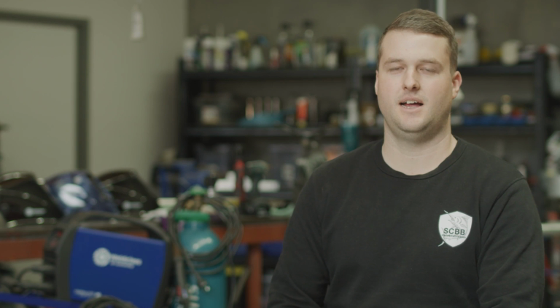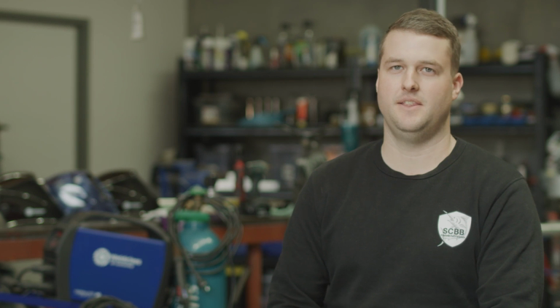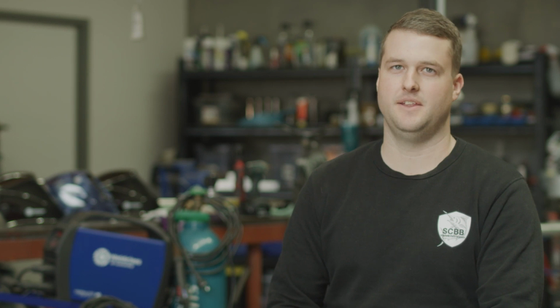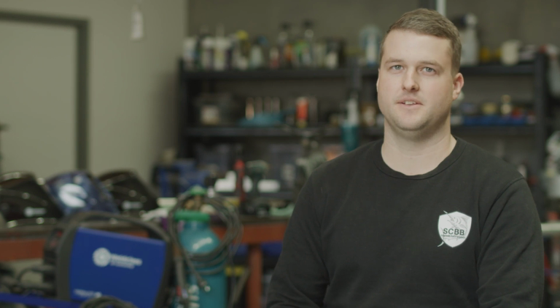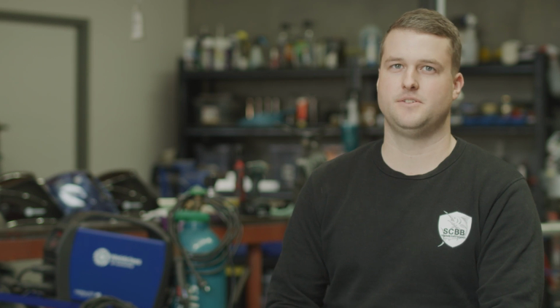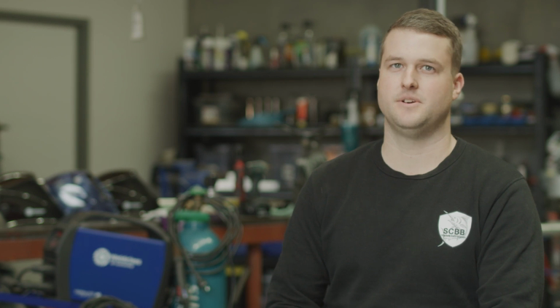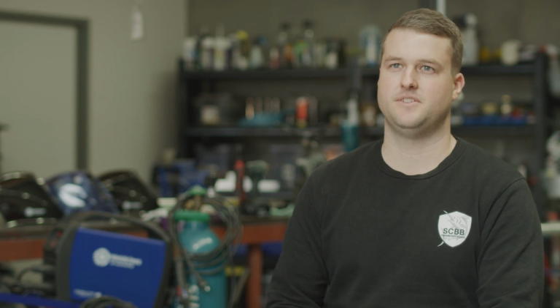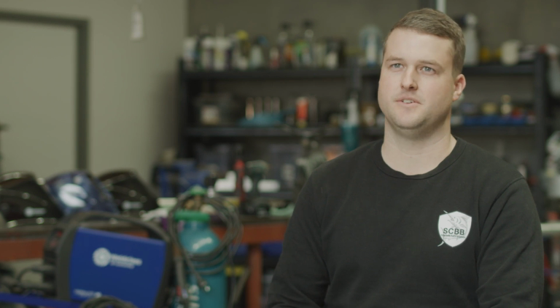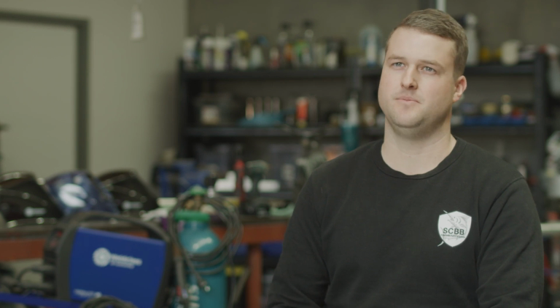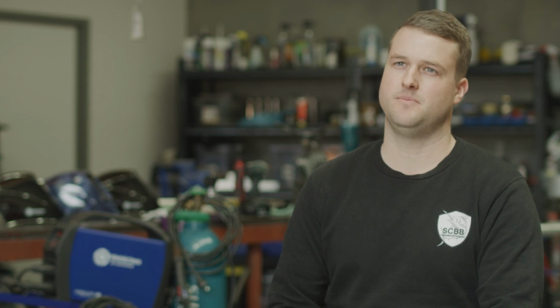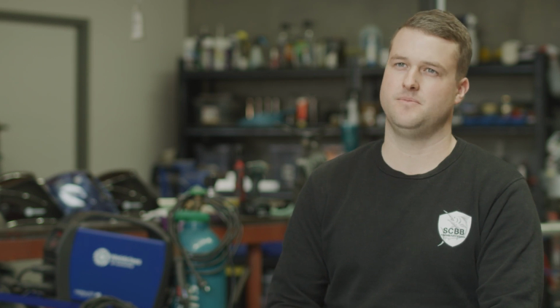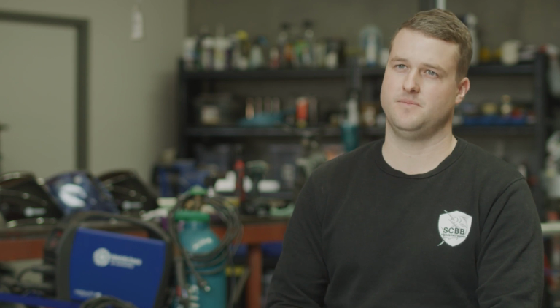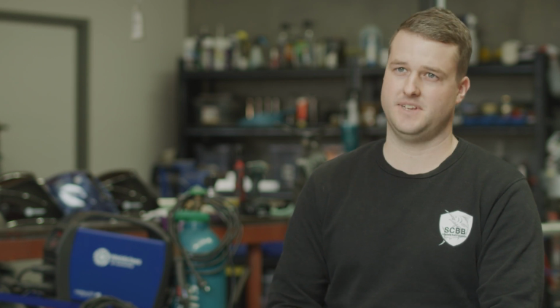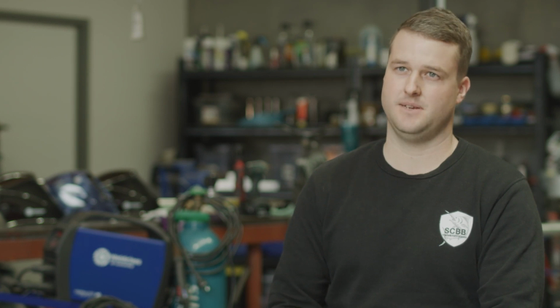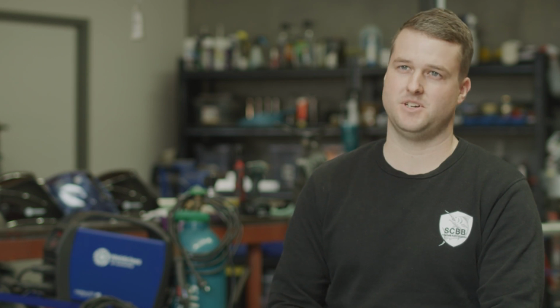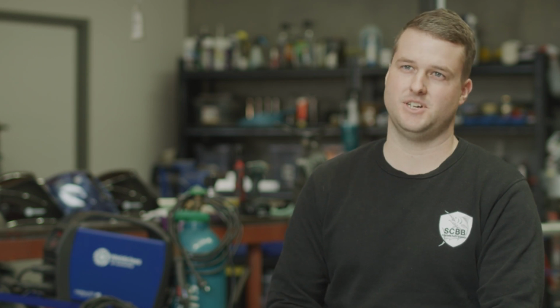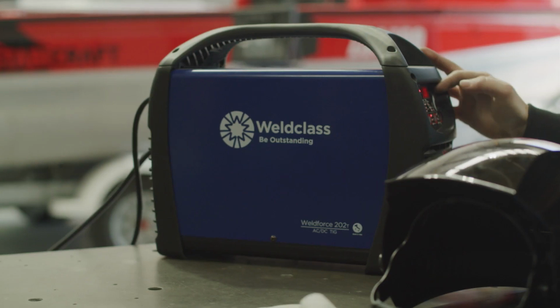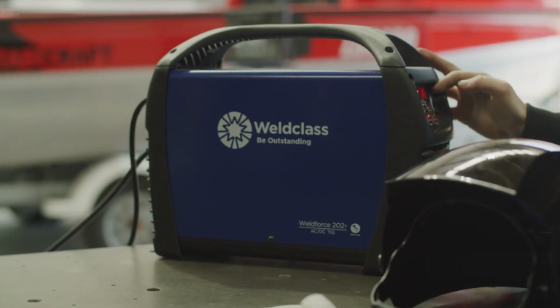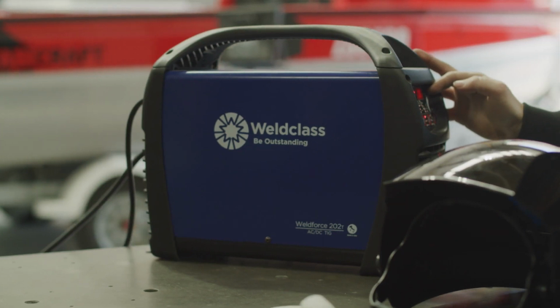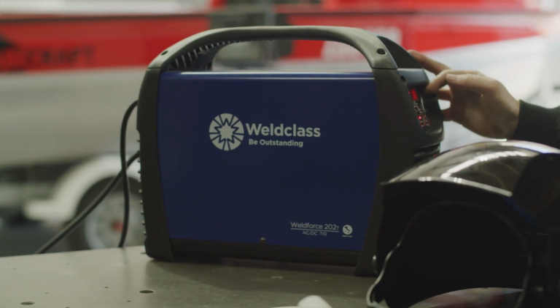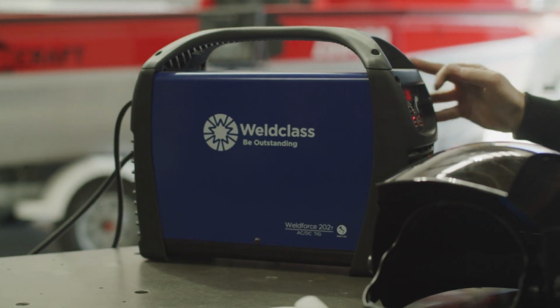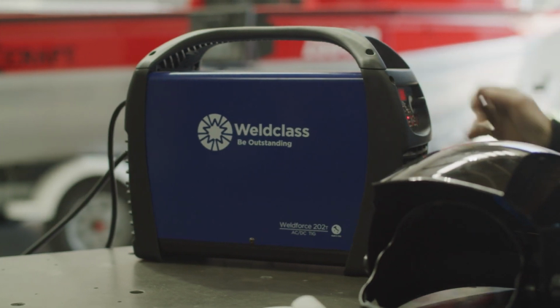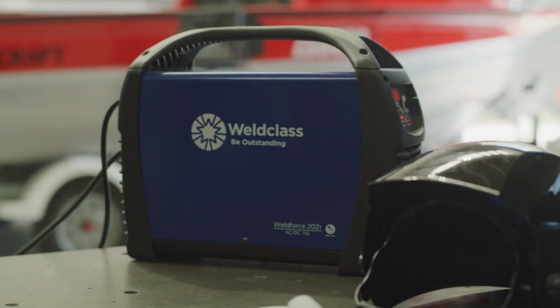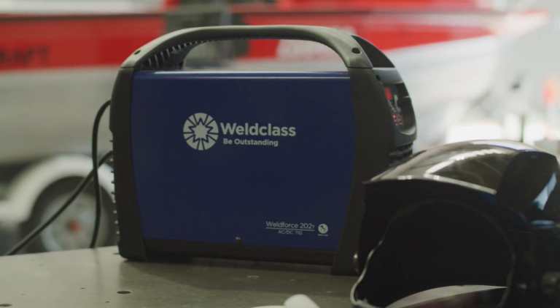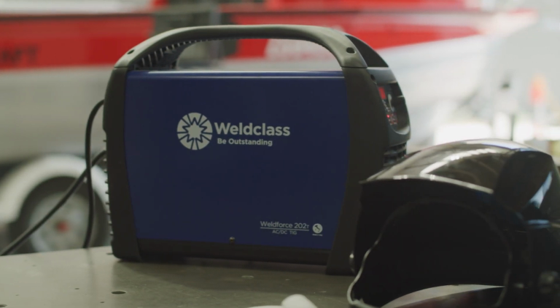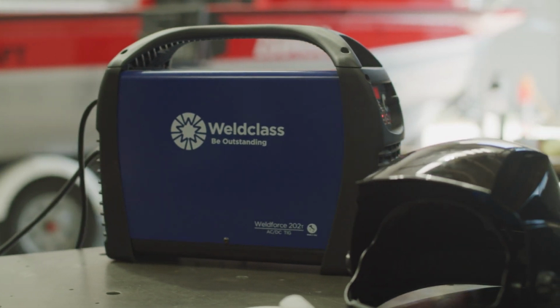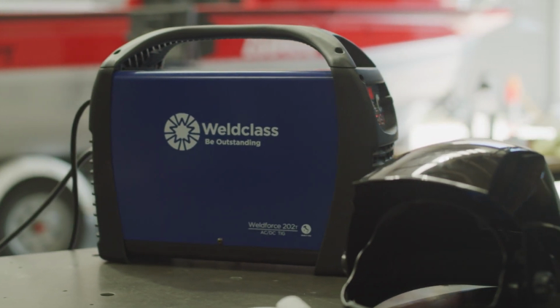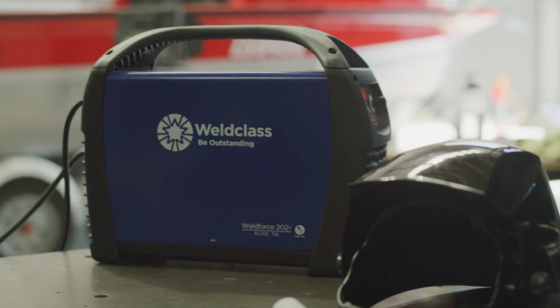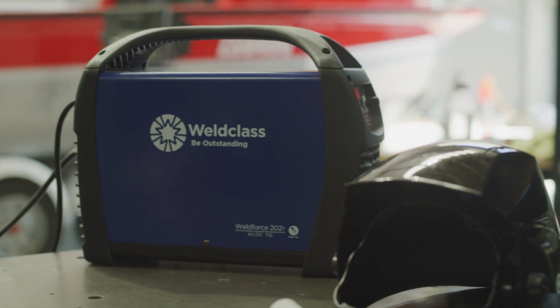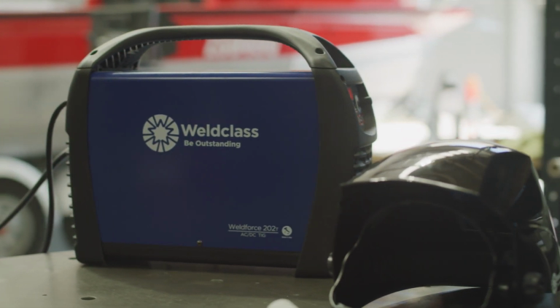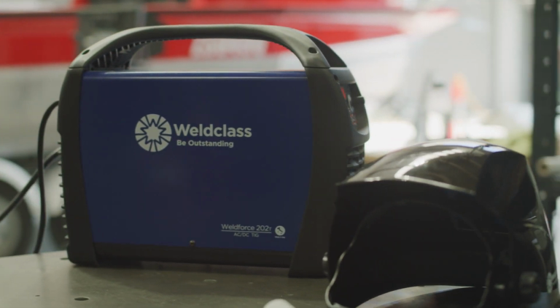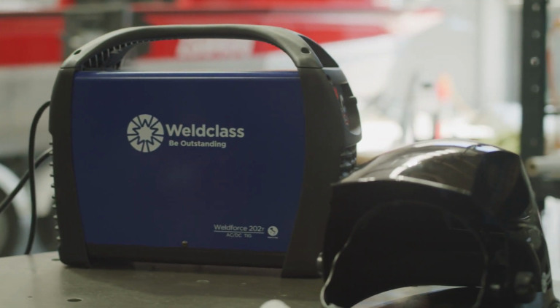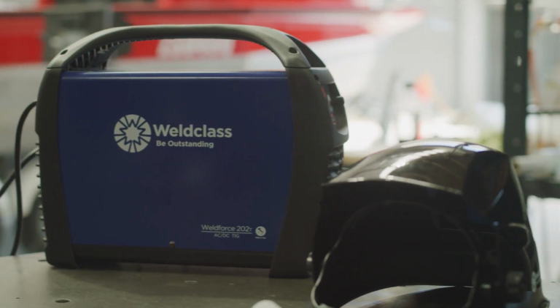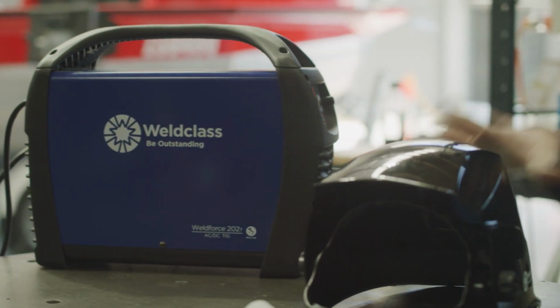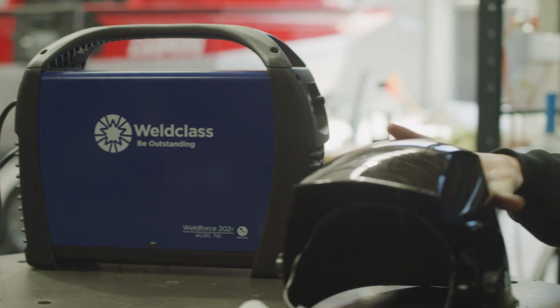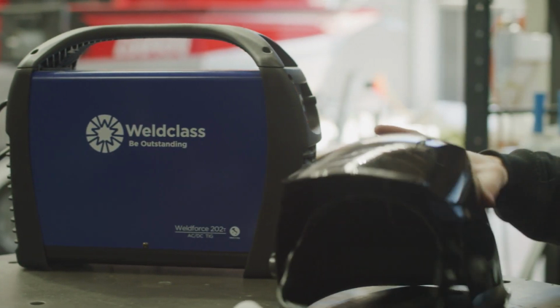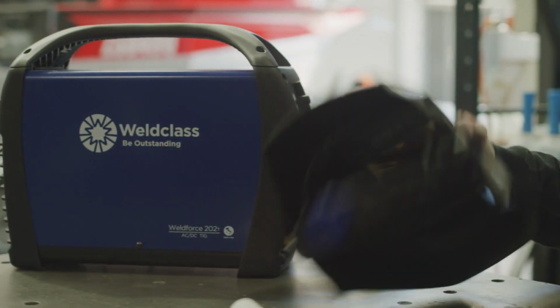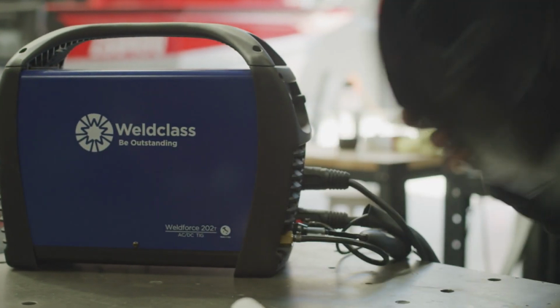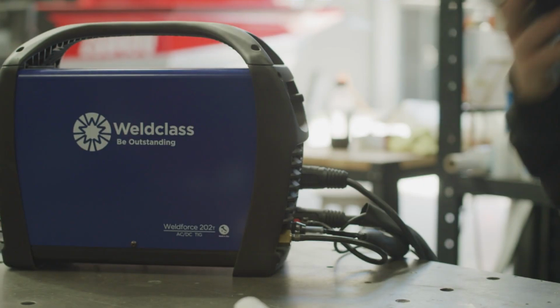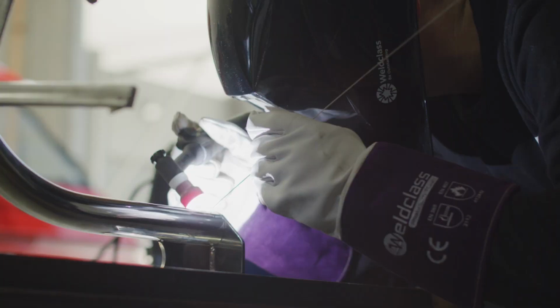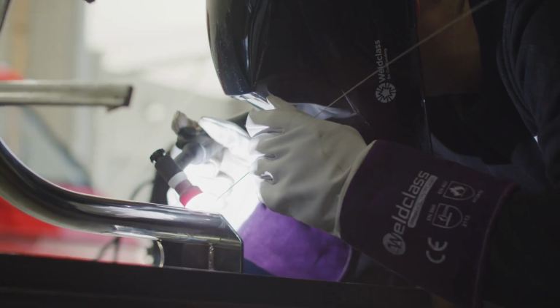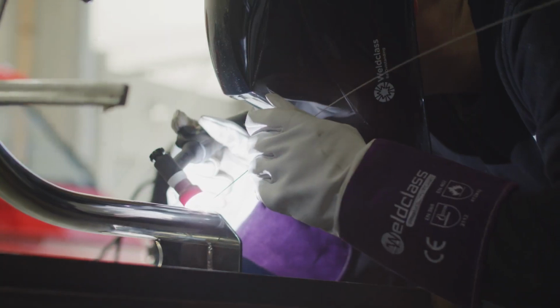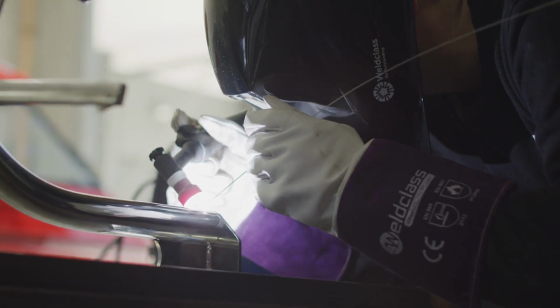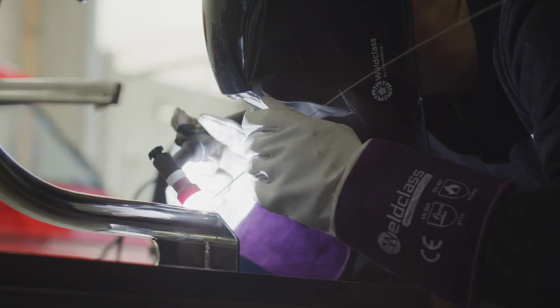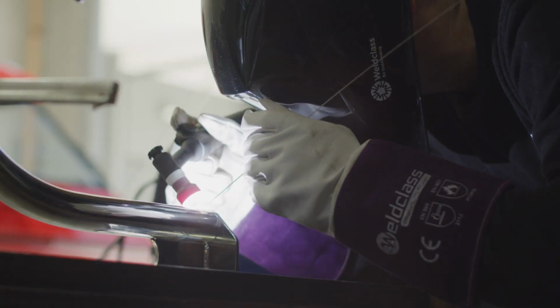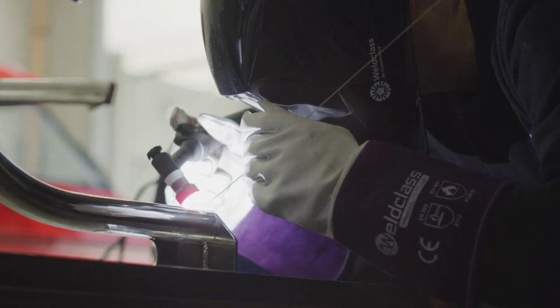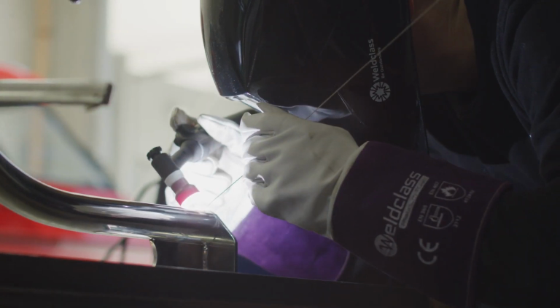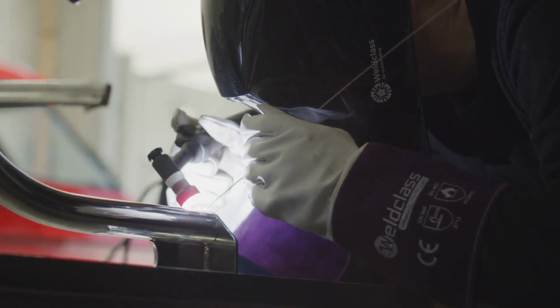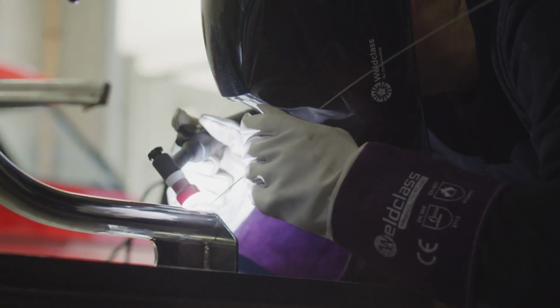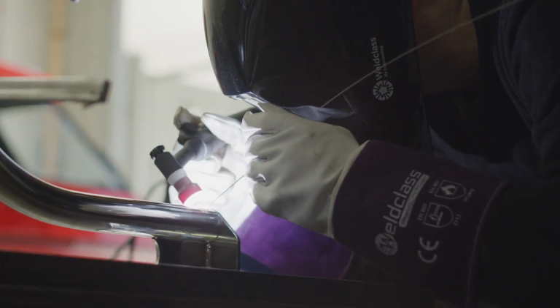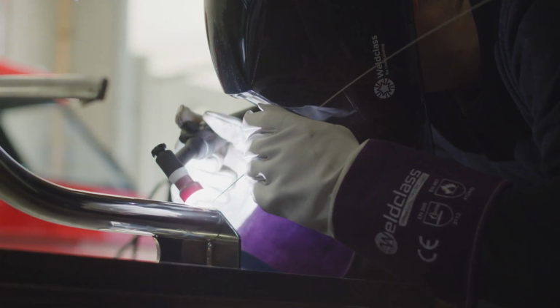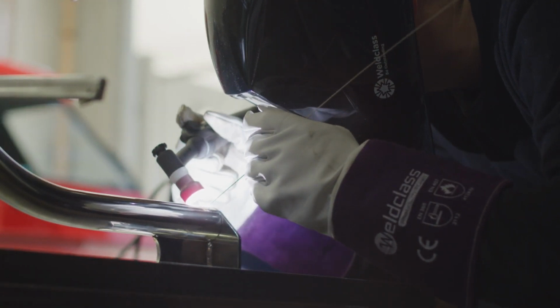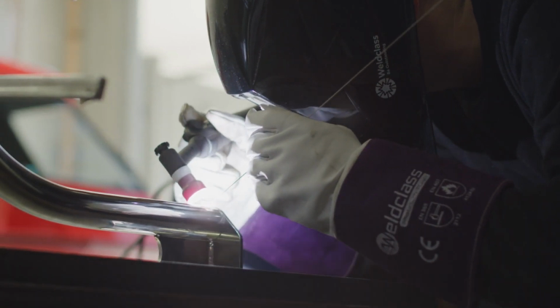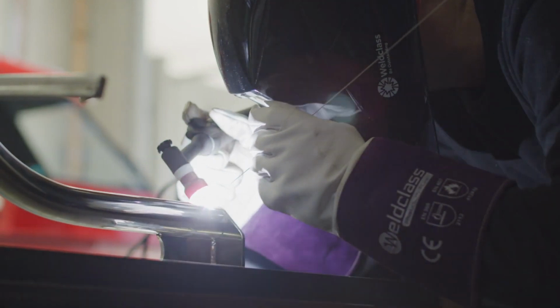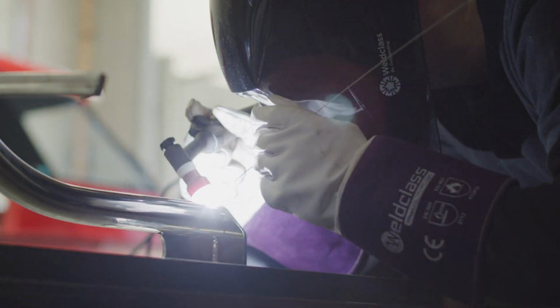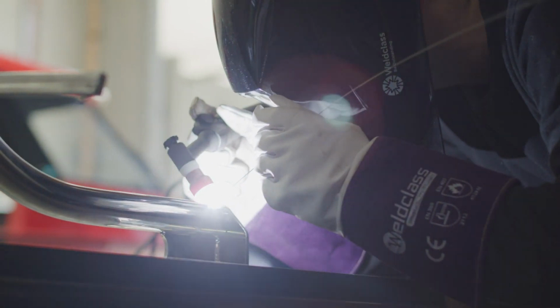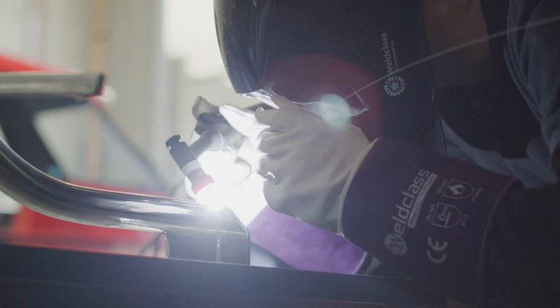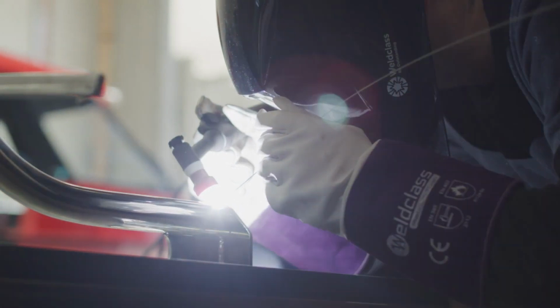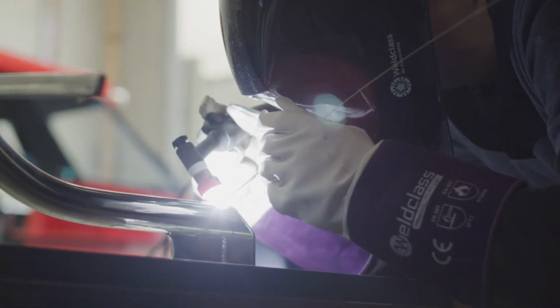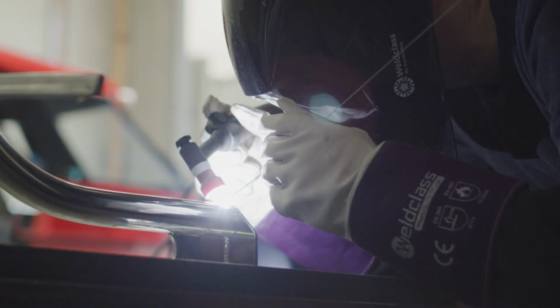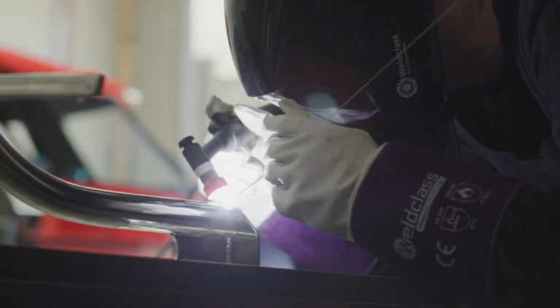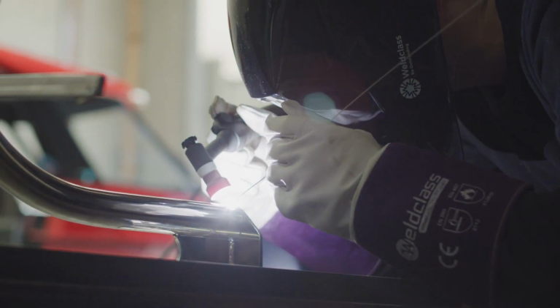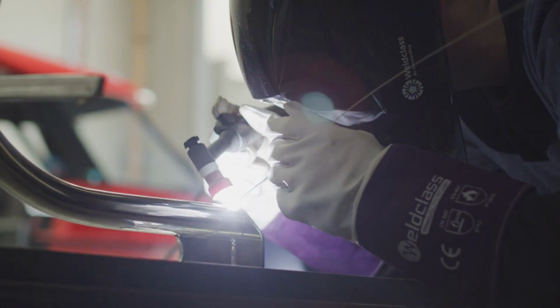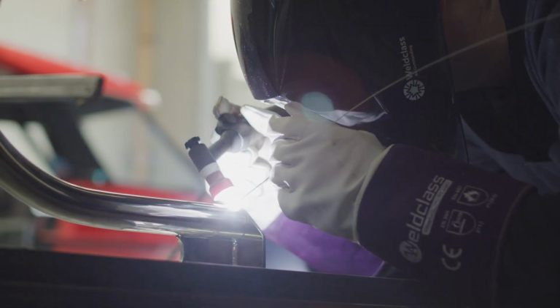The 202T machine is super high-quality — perfect for professionals that are going to use it basically every day.